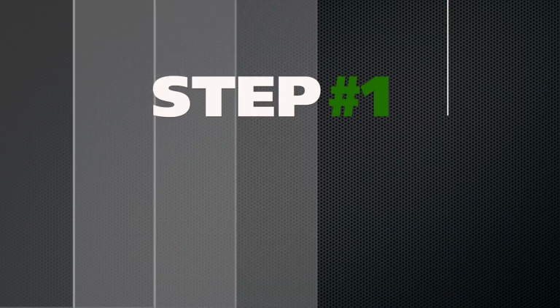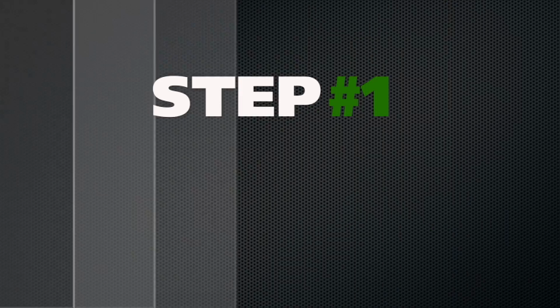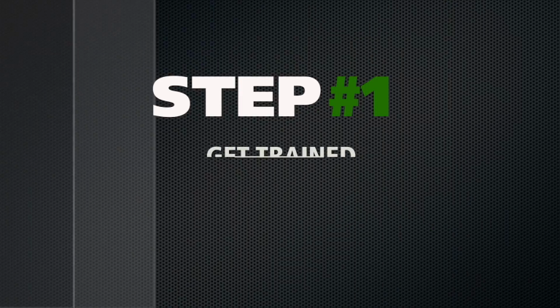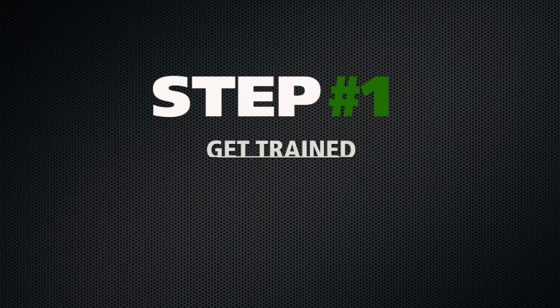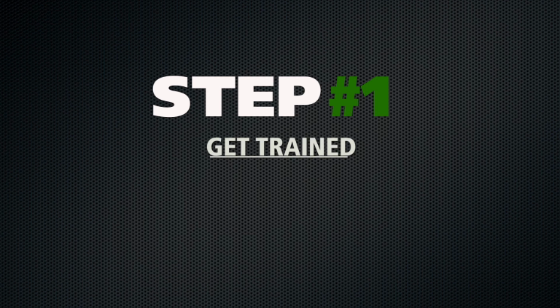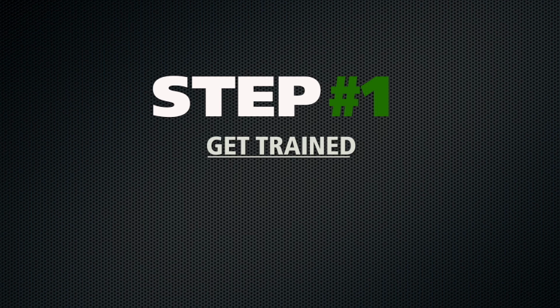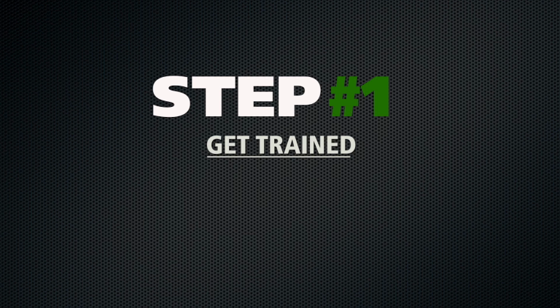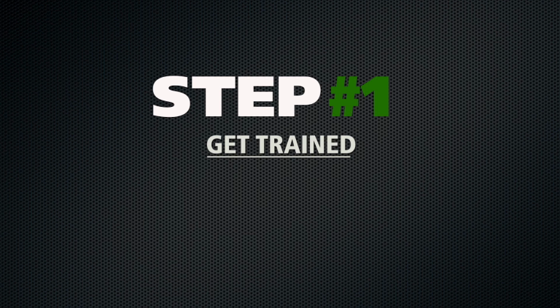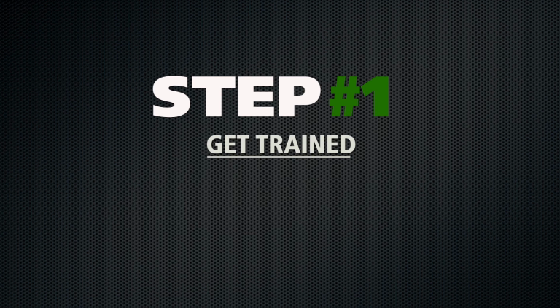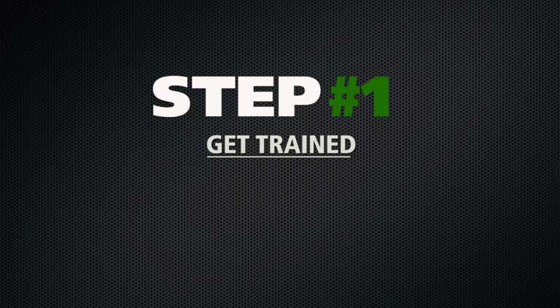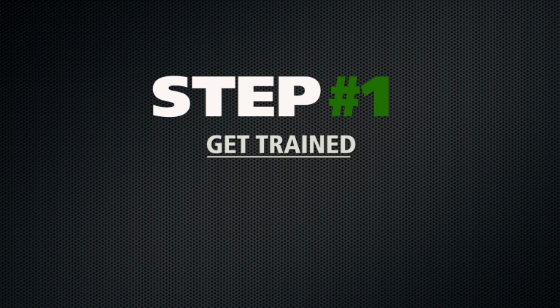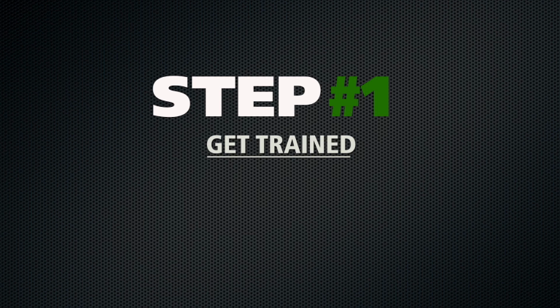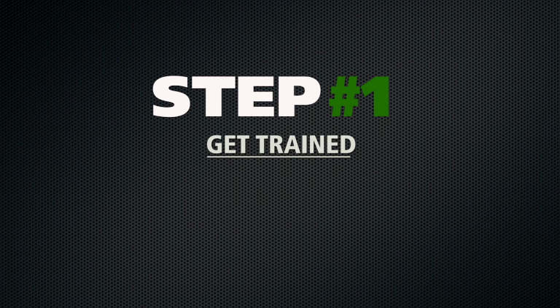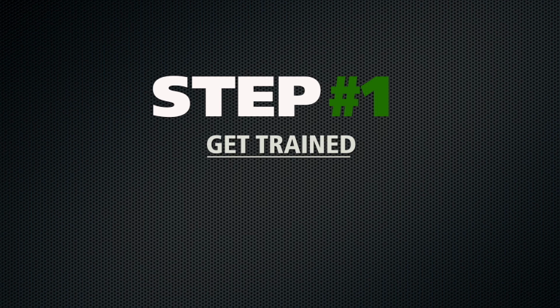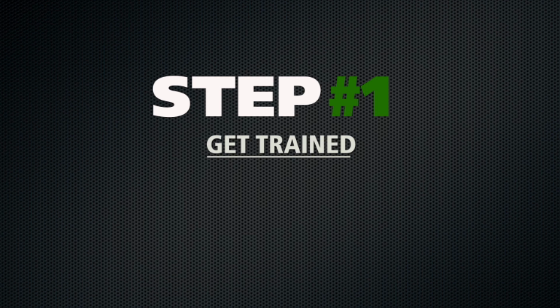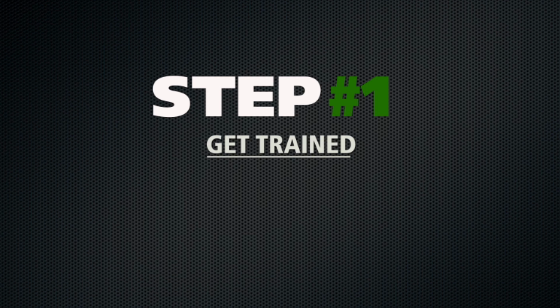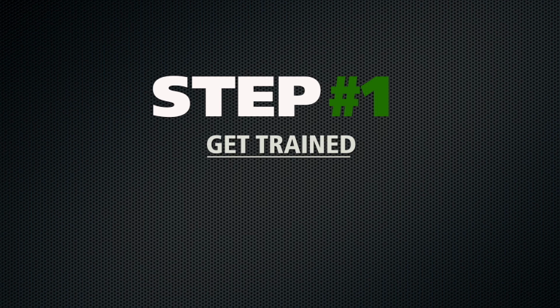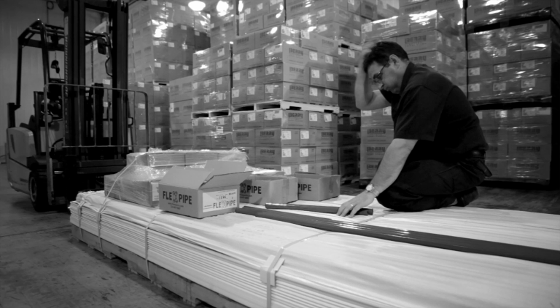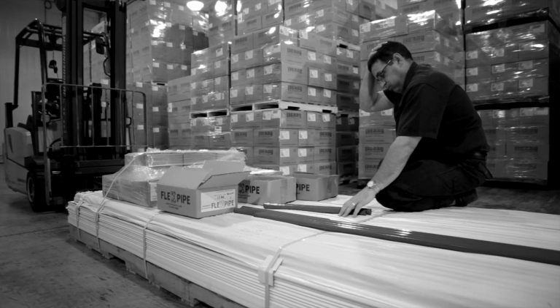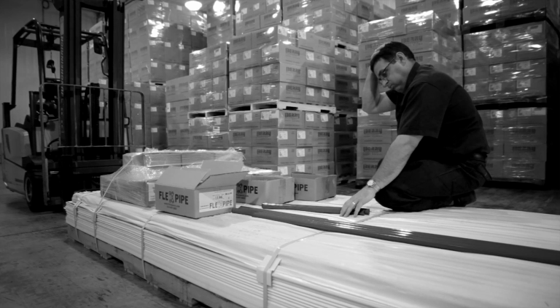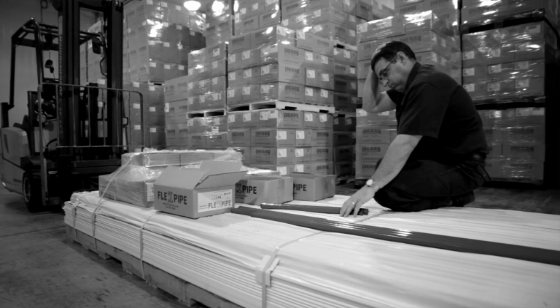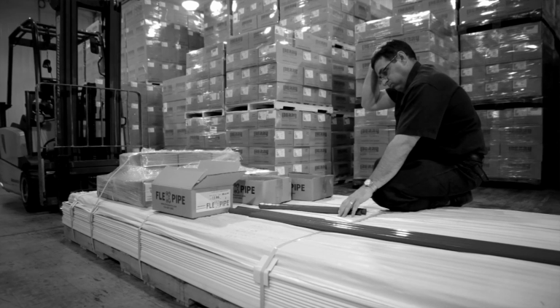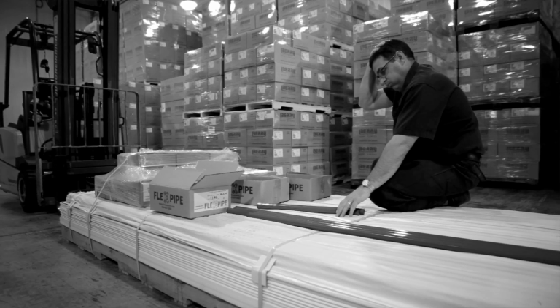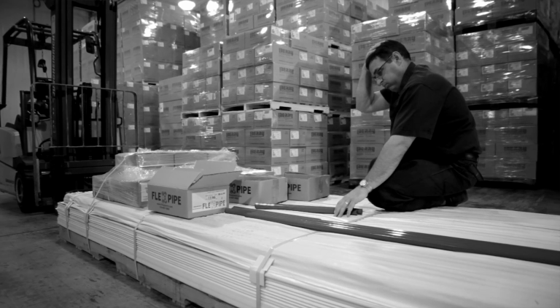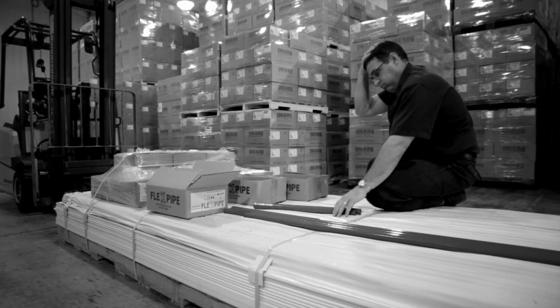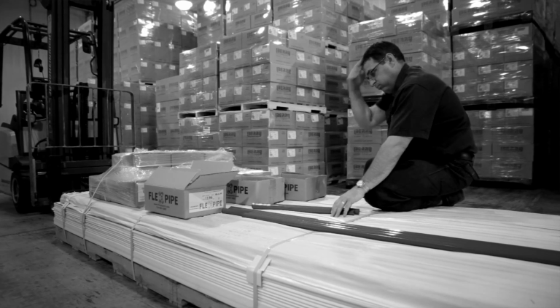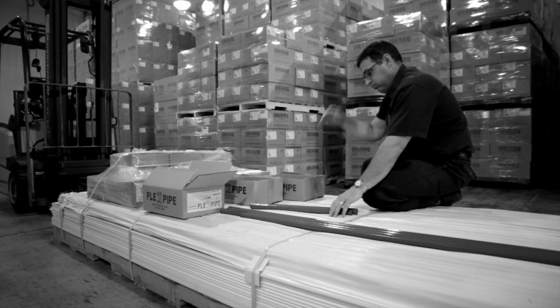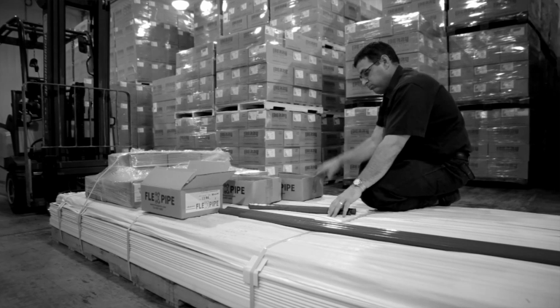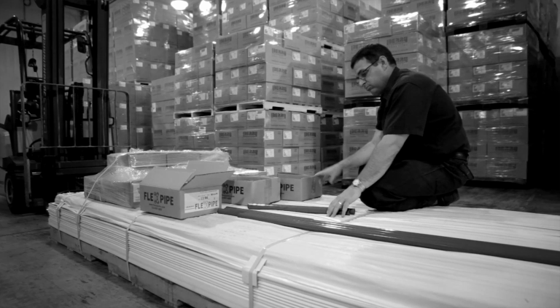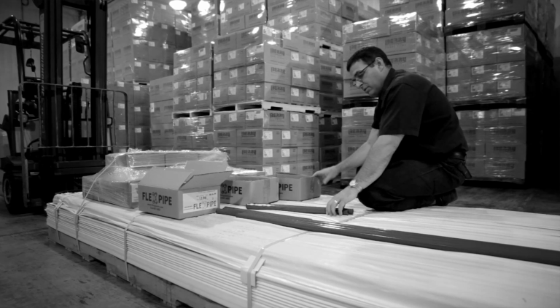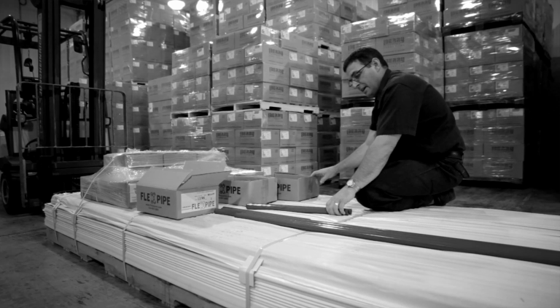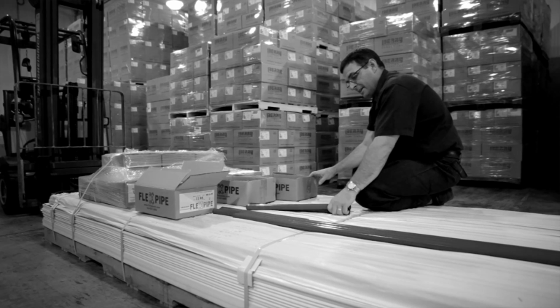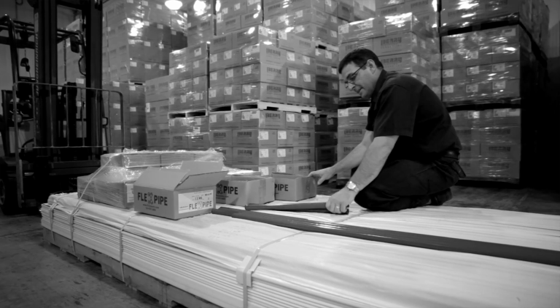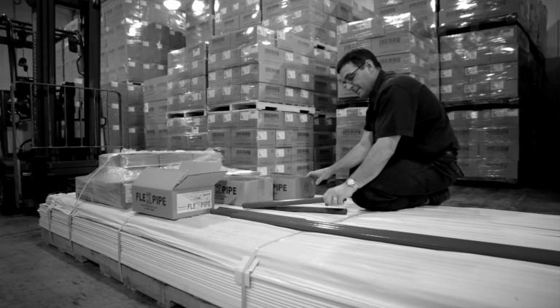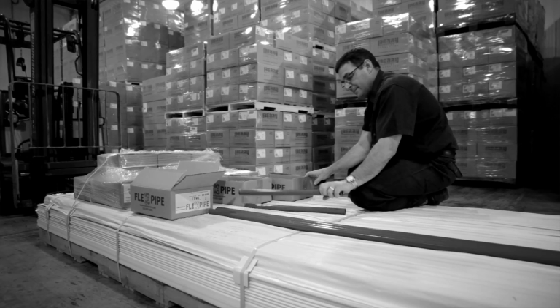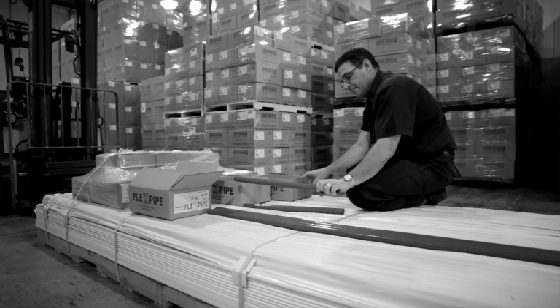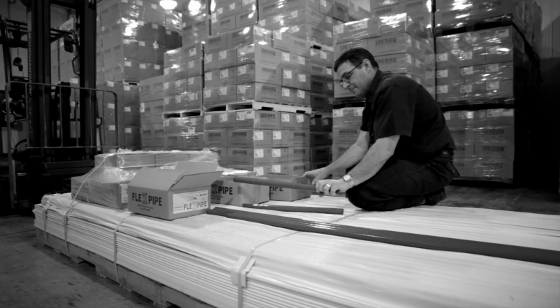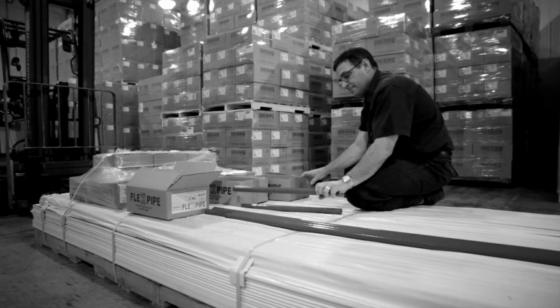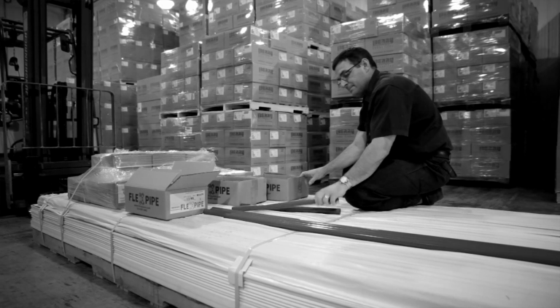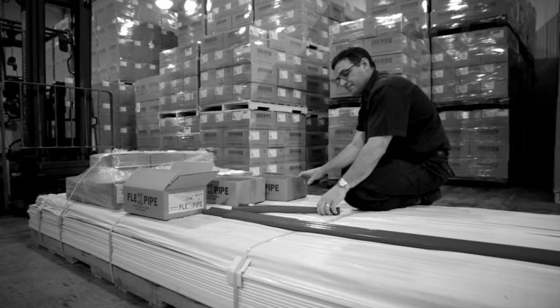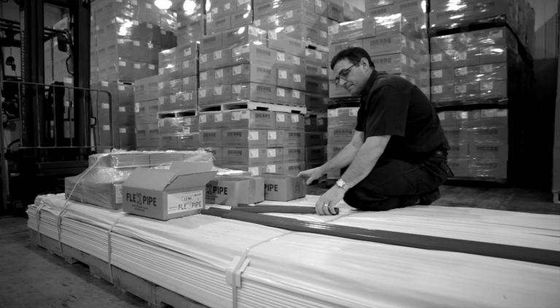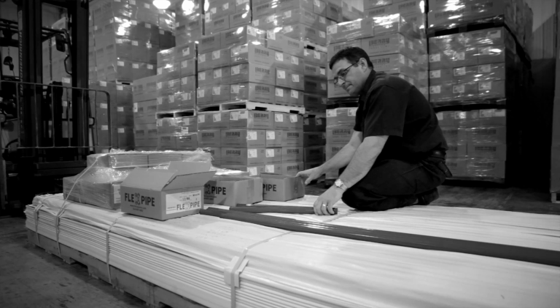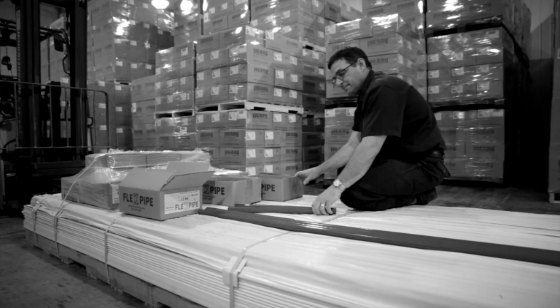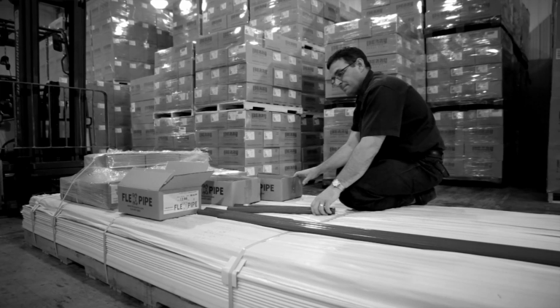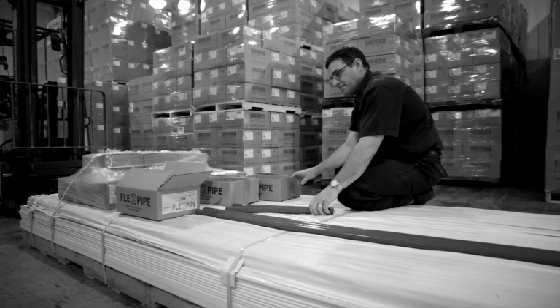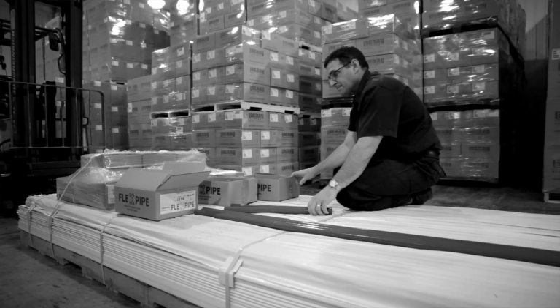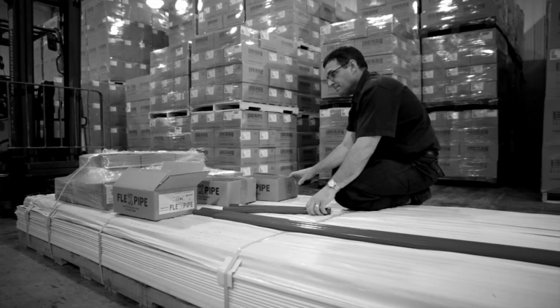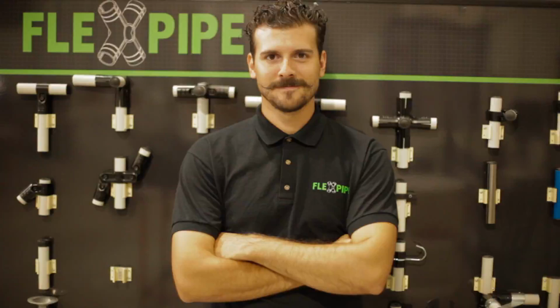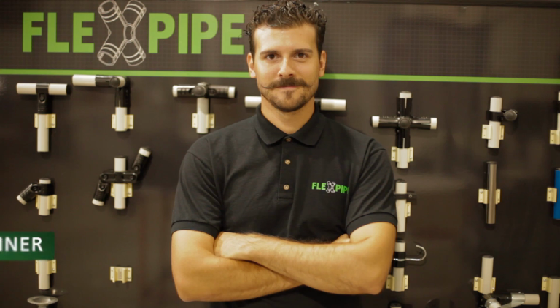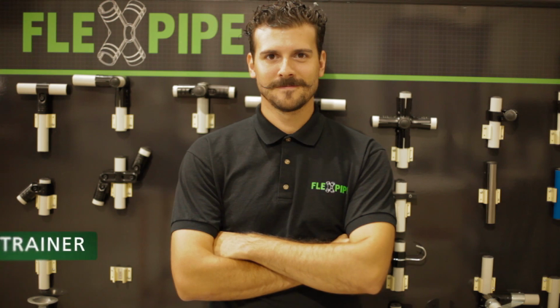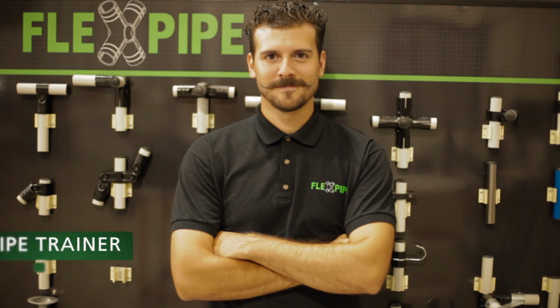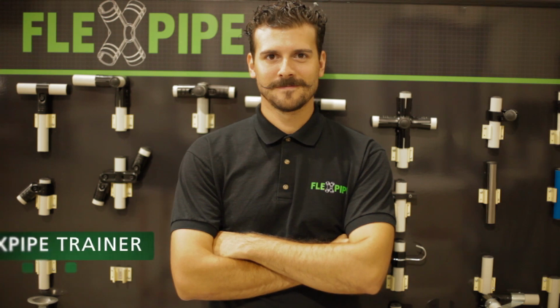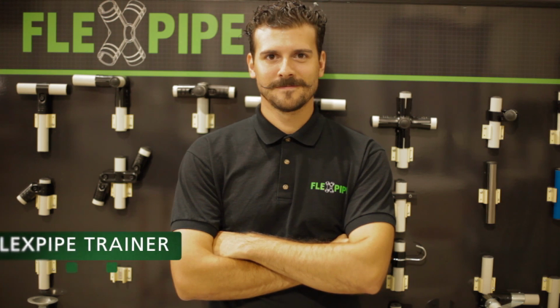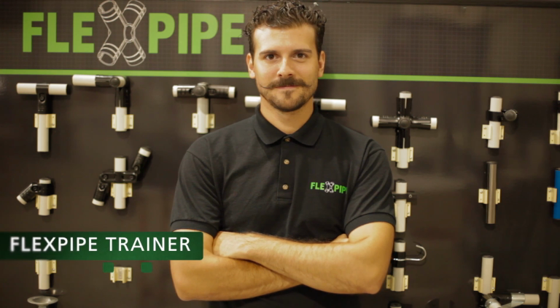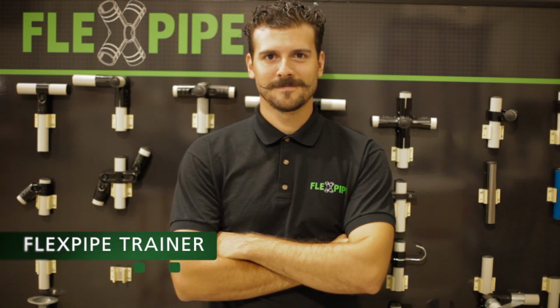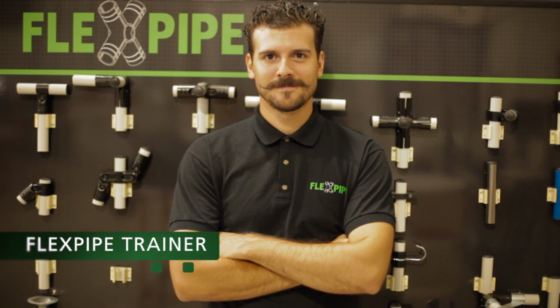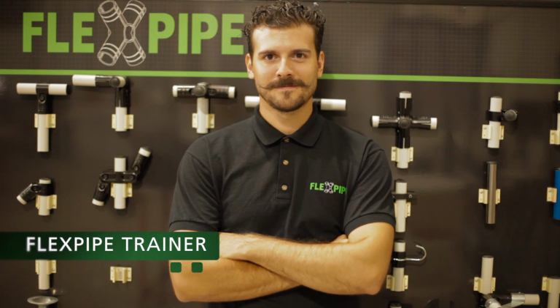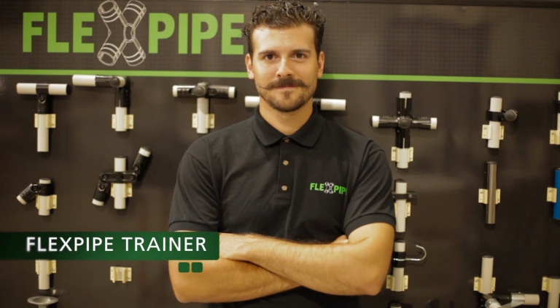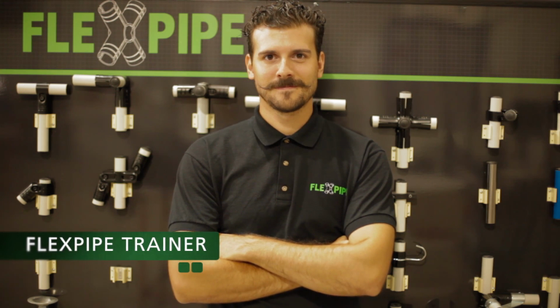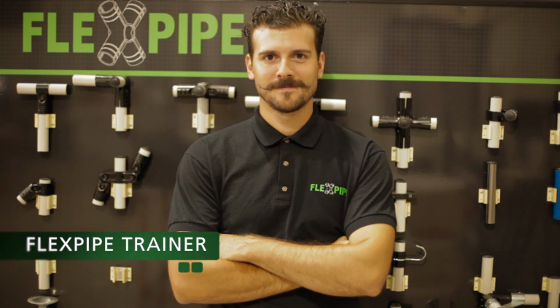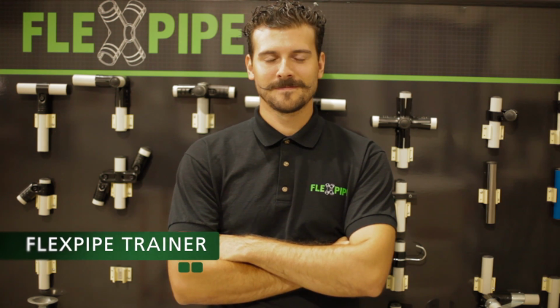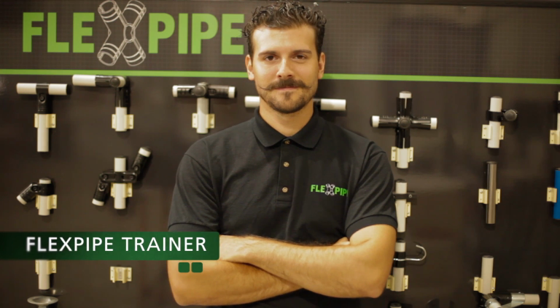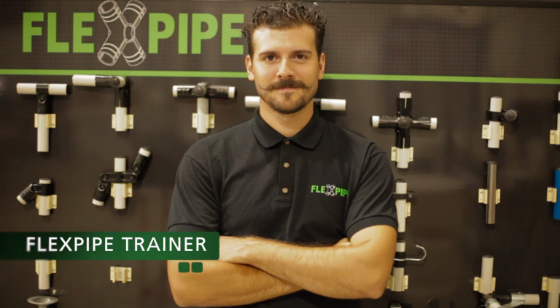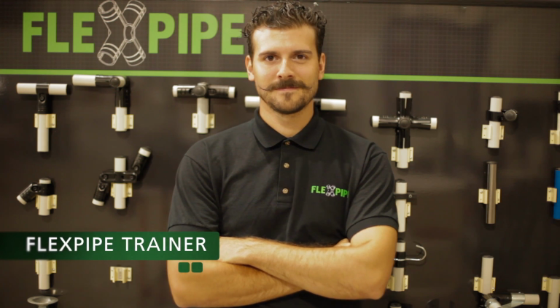First, get trained. Training will save a lot of time on the design and the assembly. We offer two training options to get you started.